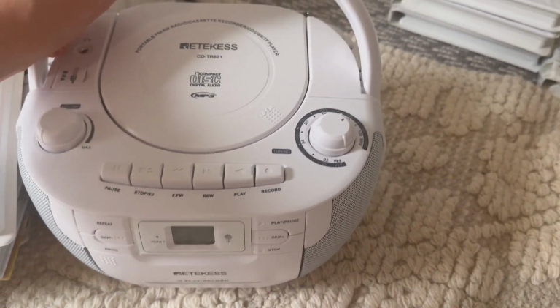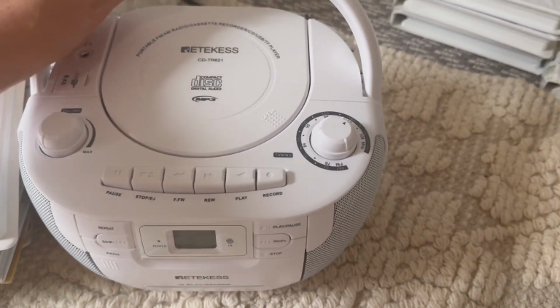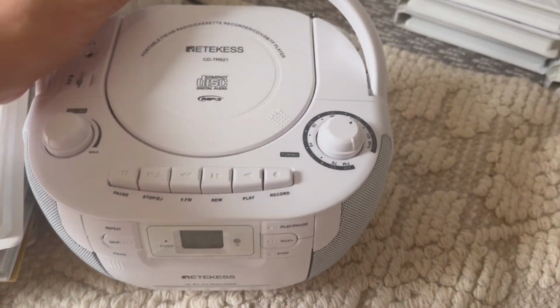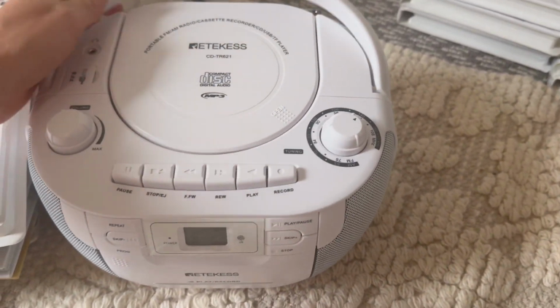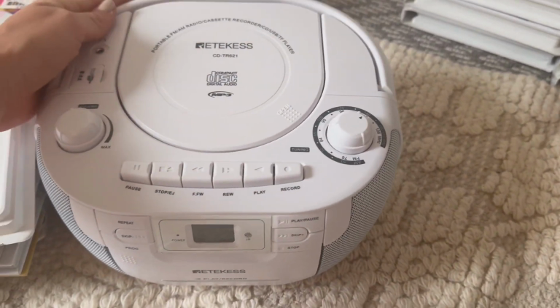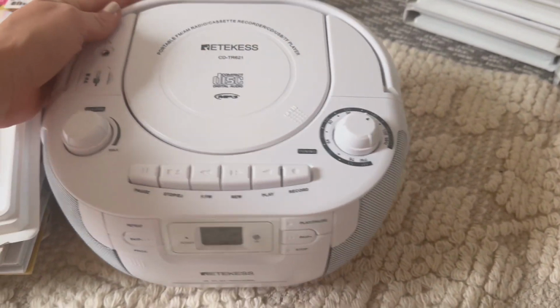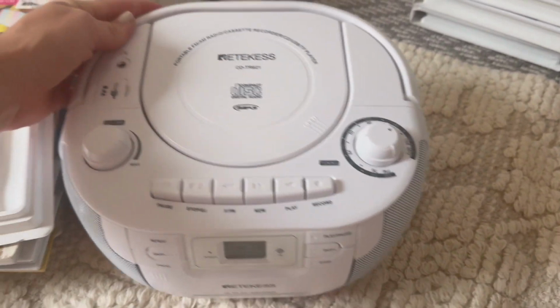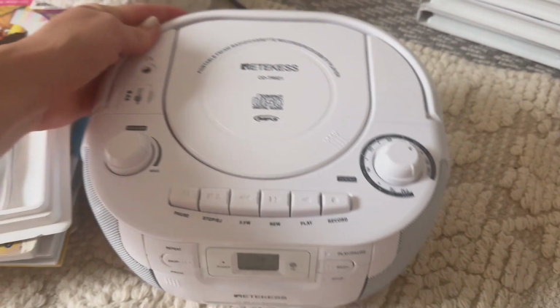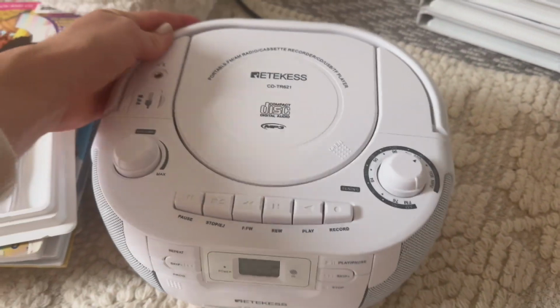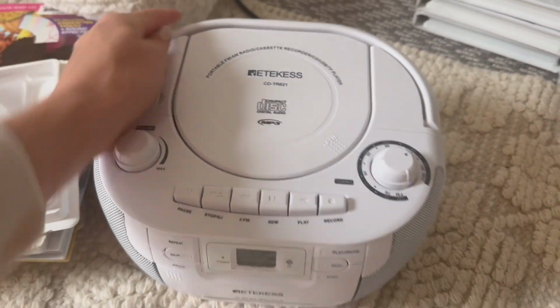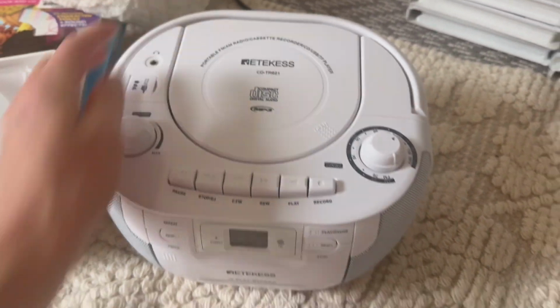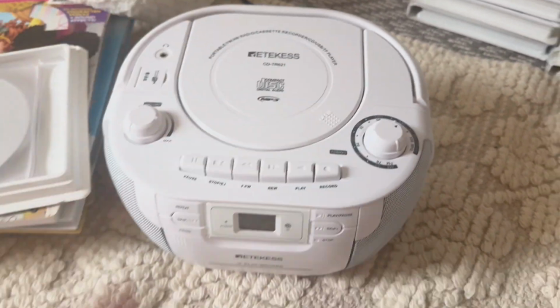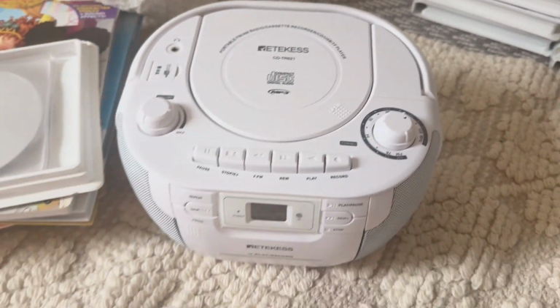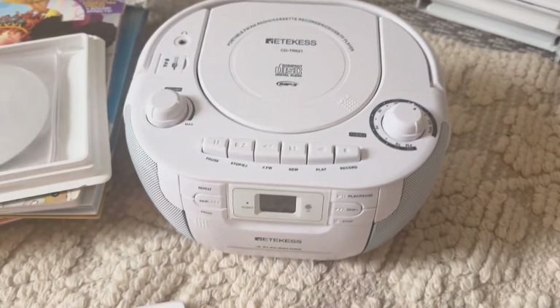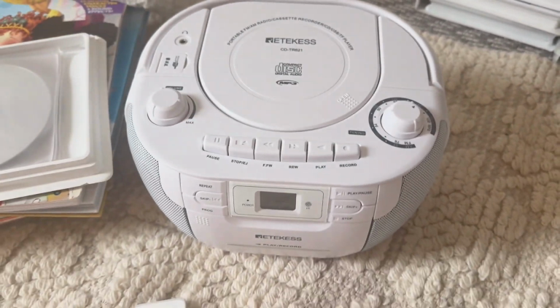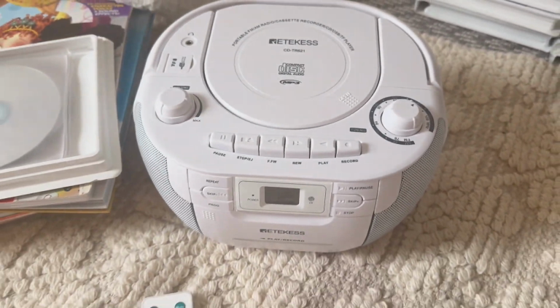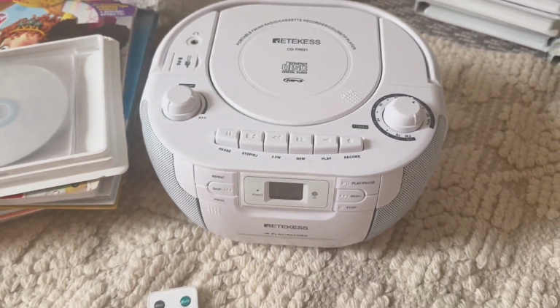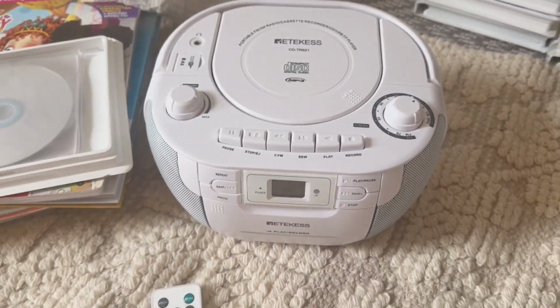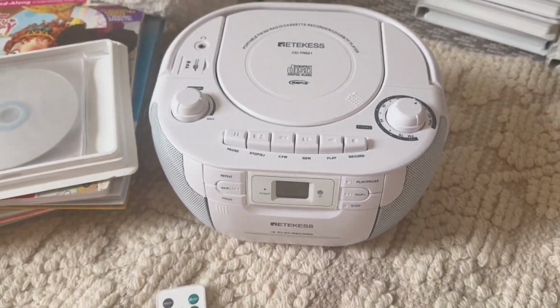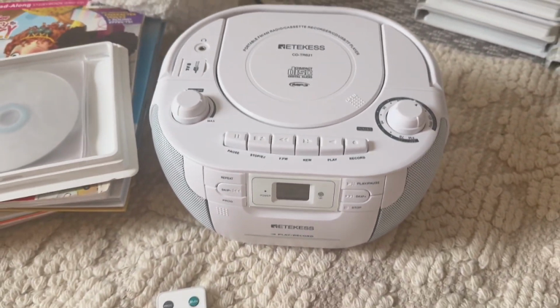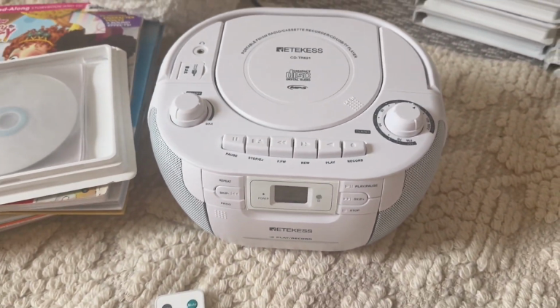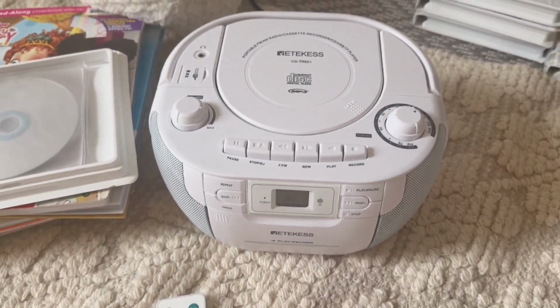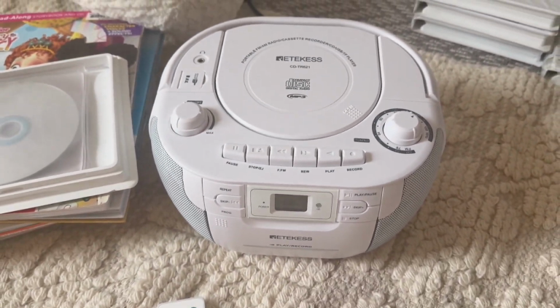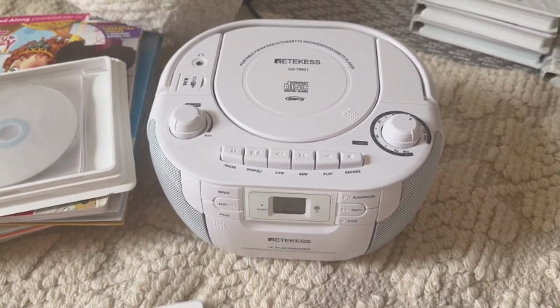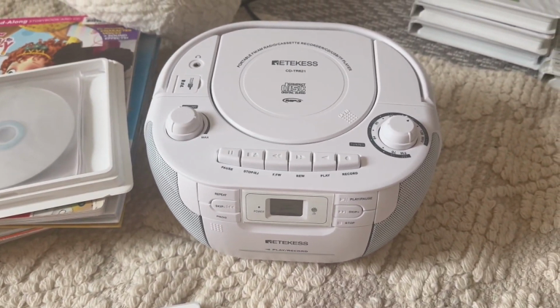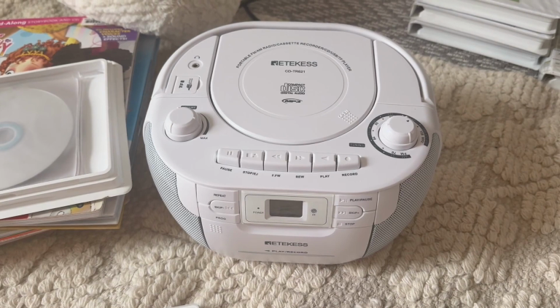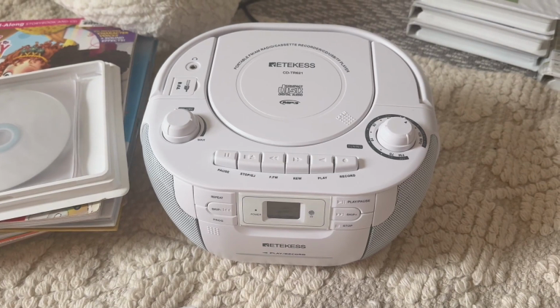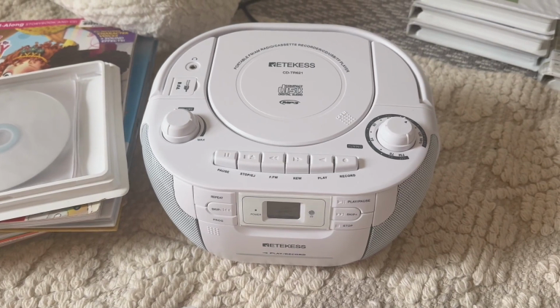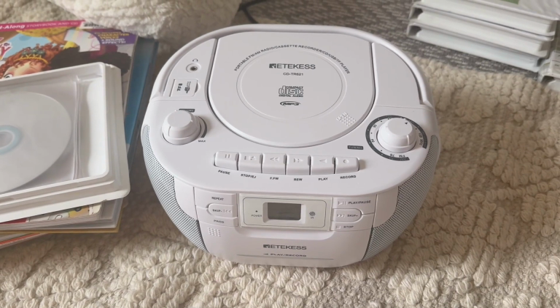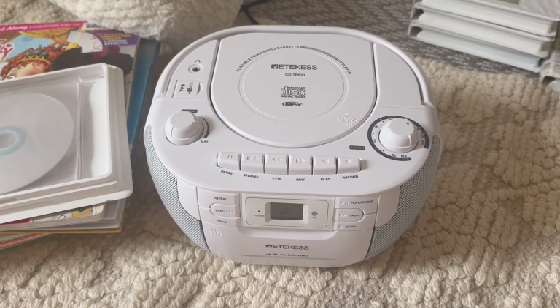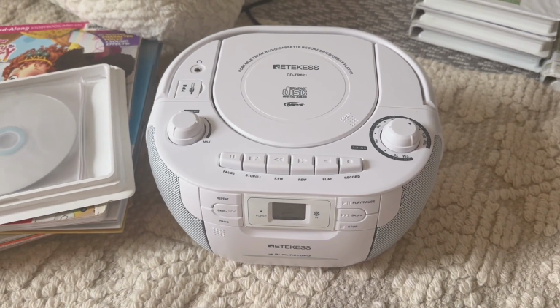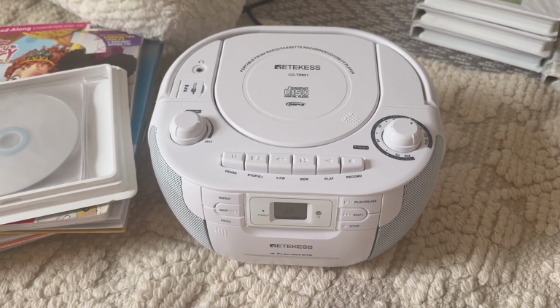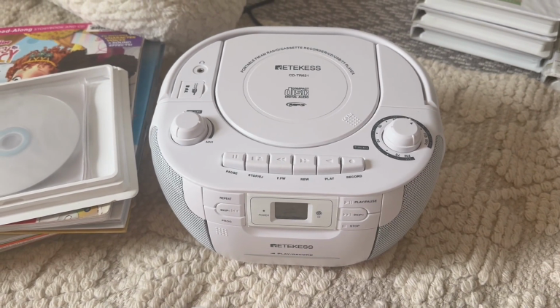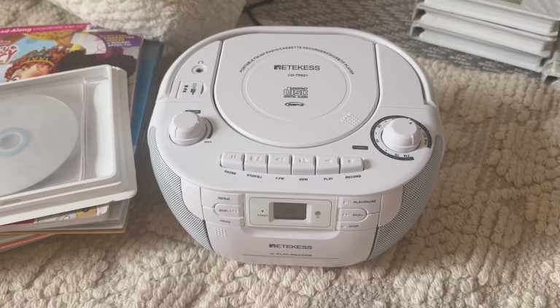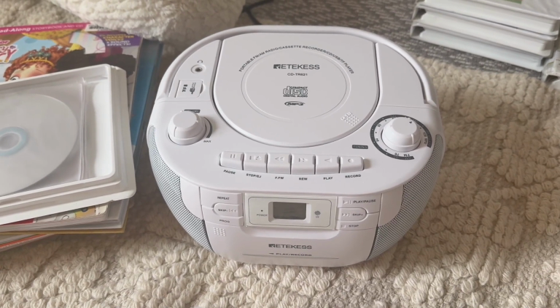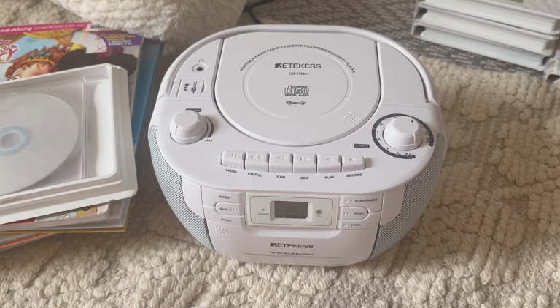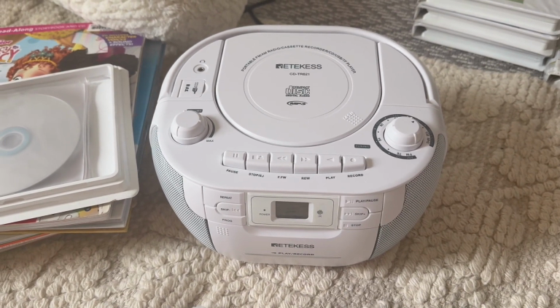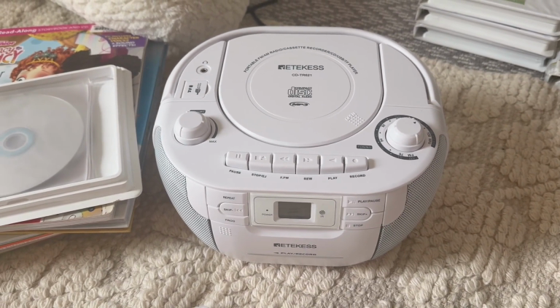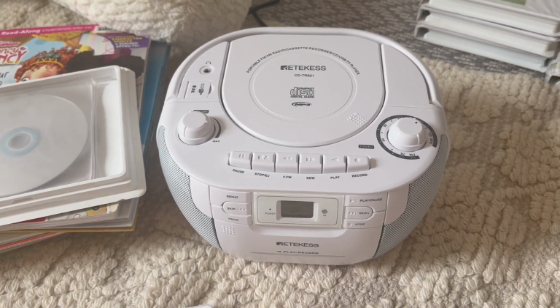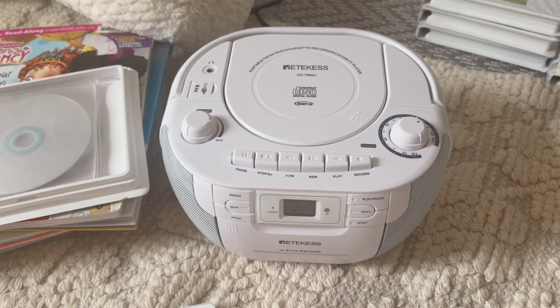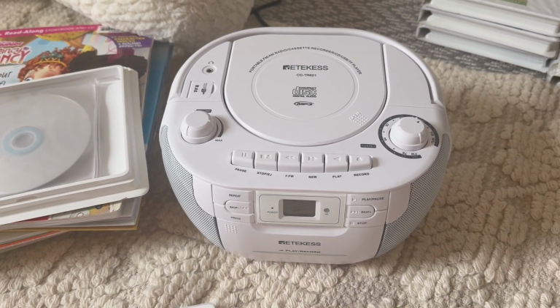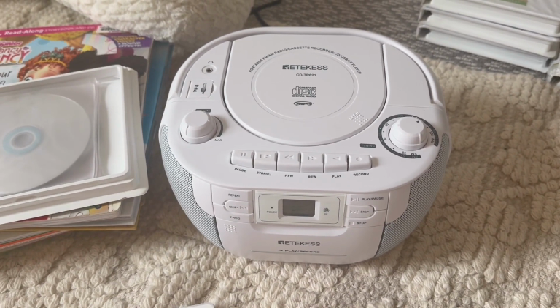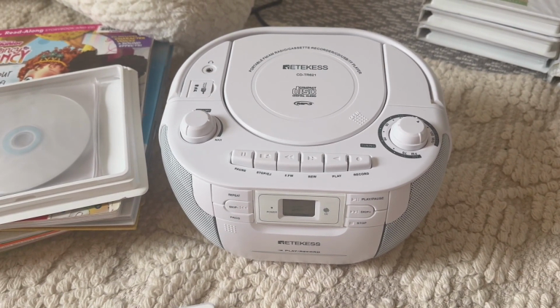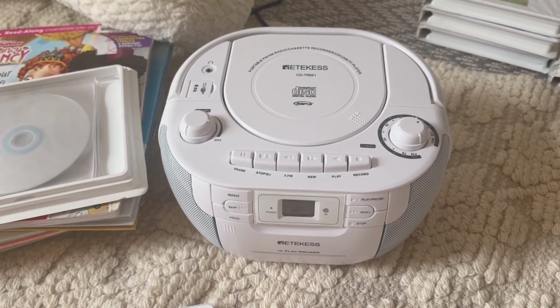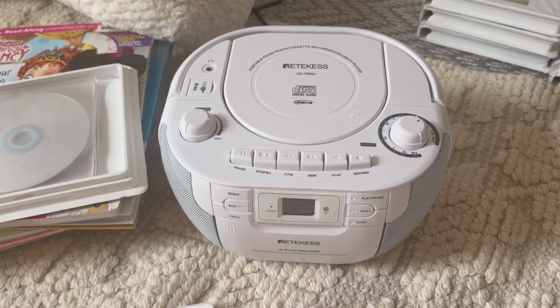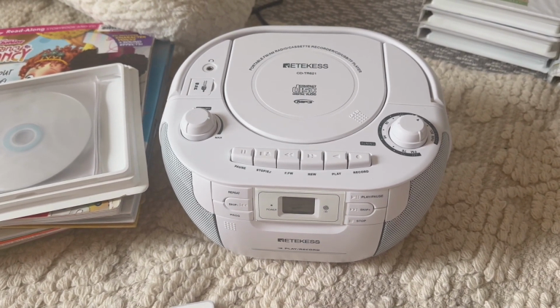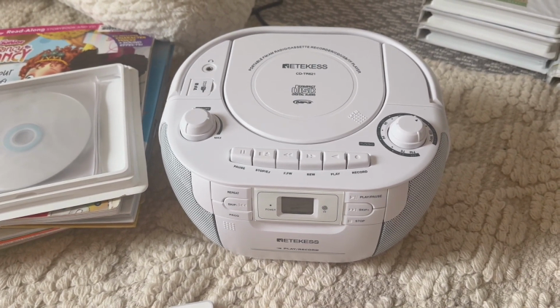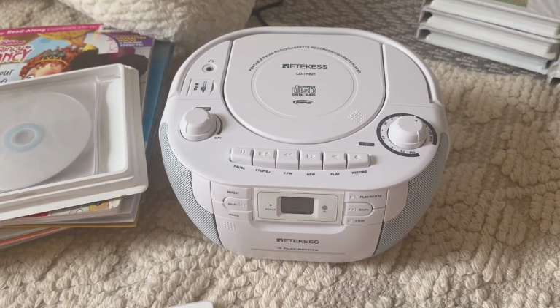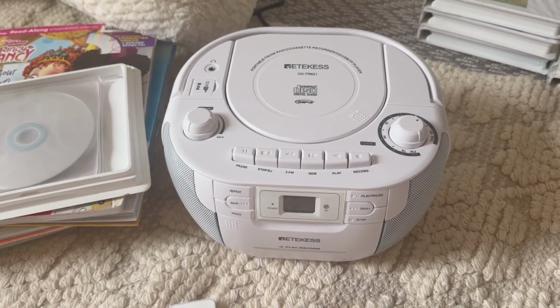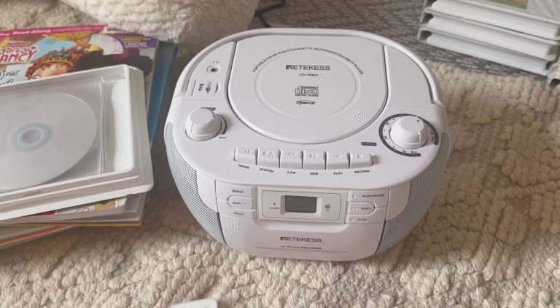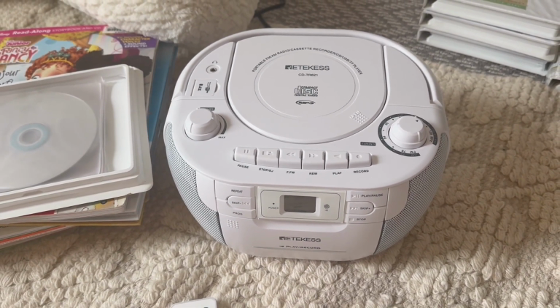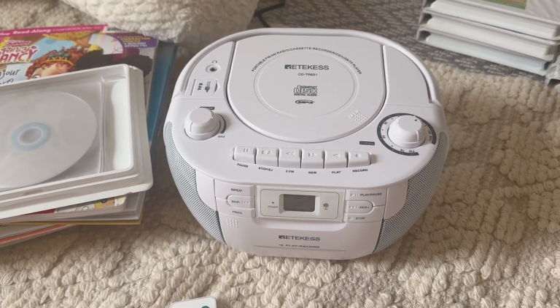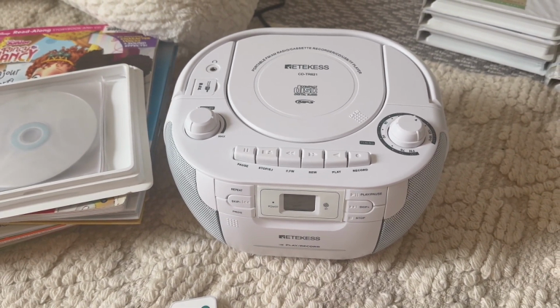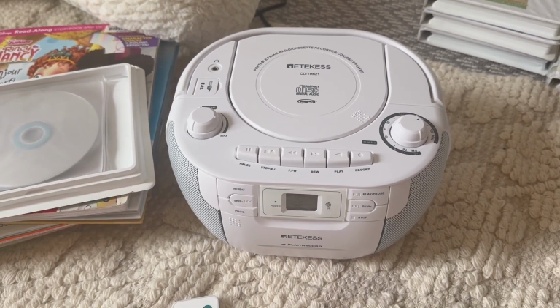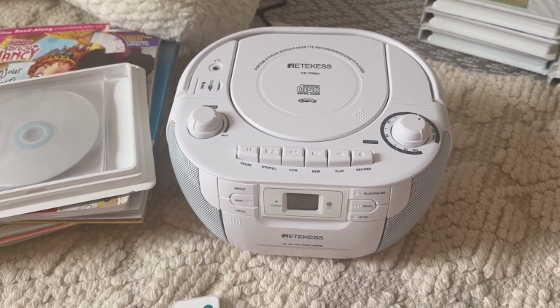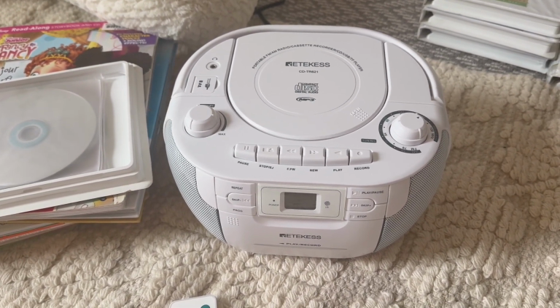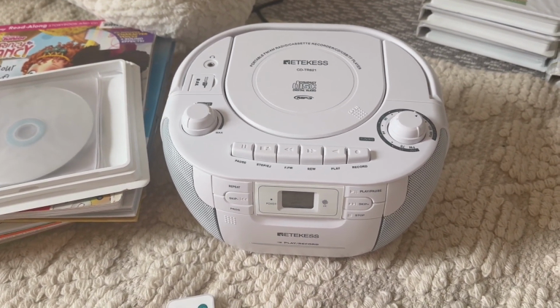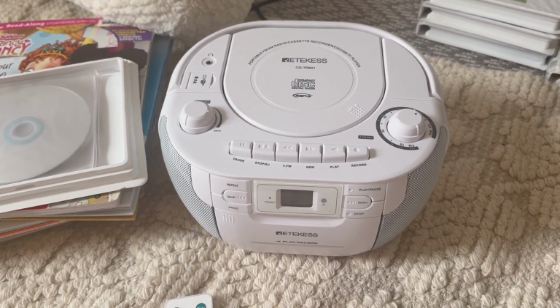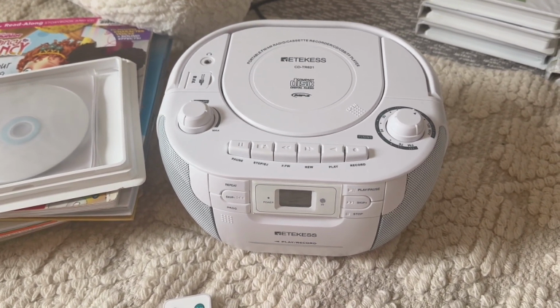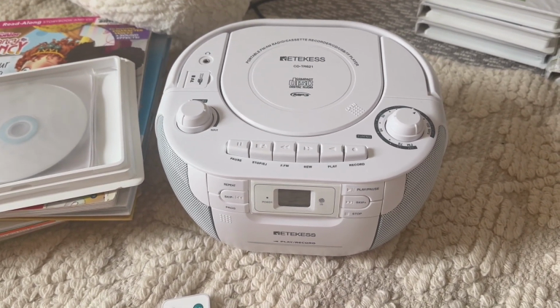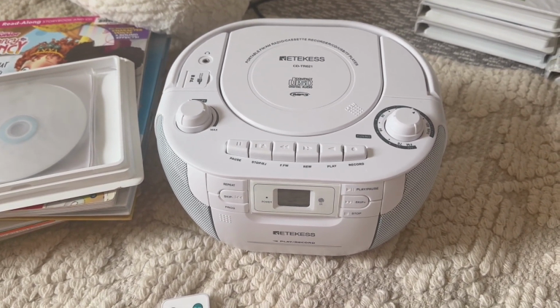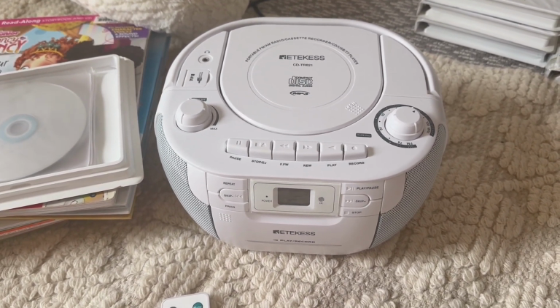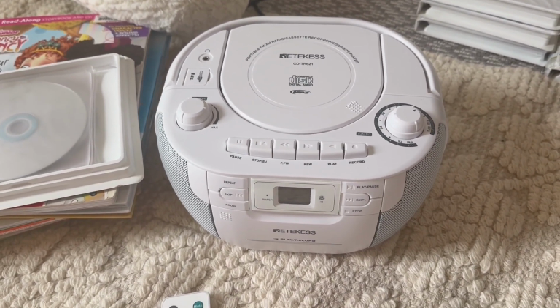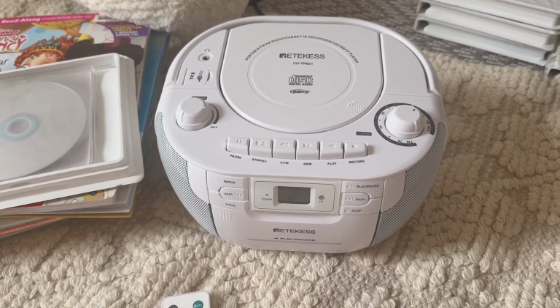It's a great size — not huge and bulky. It's a good color that kind of blends in with my kids' rooms.